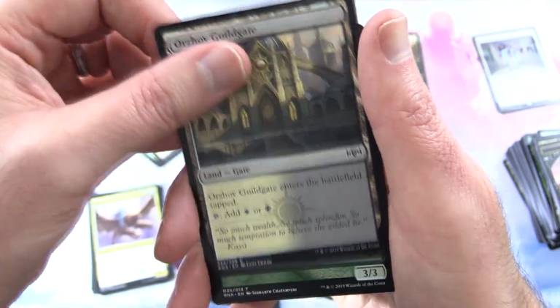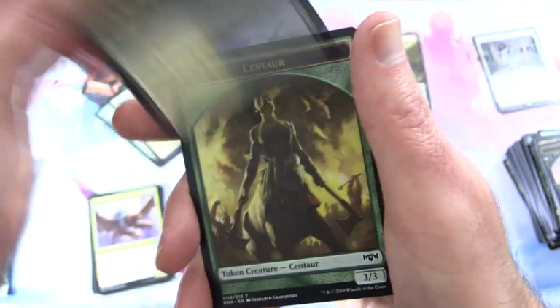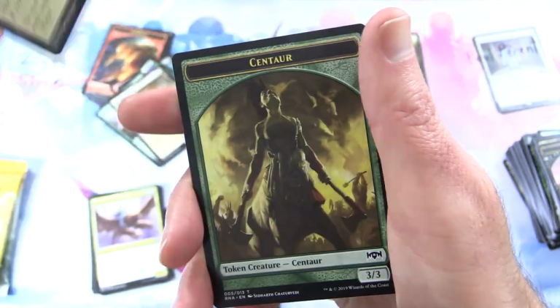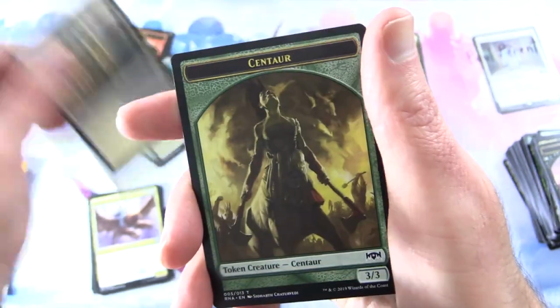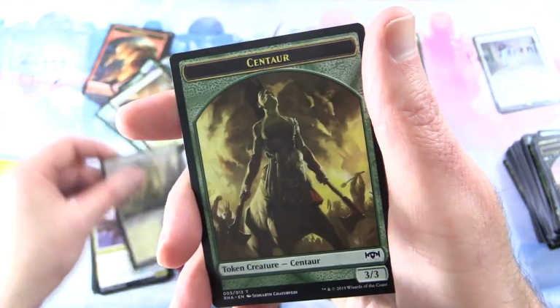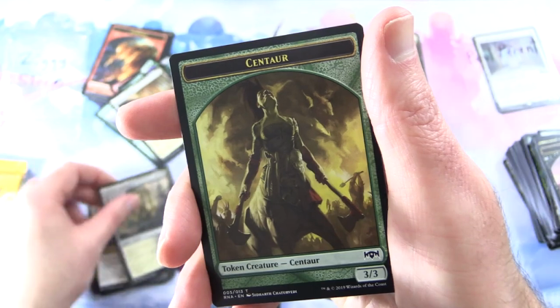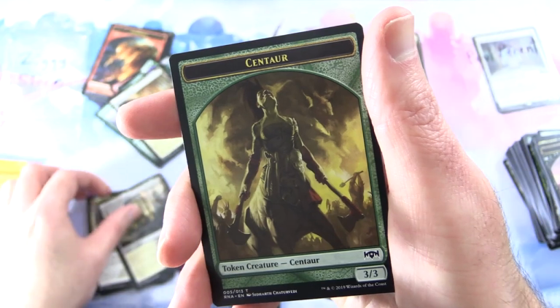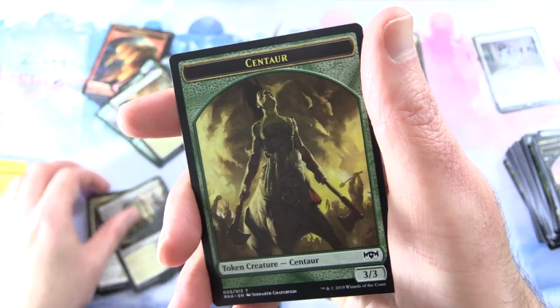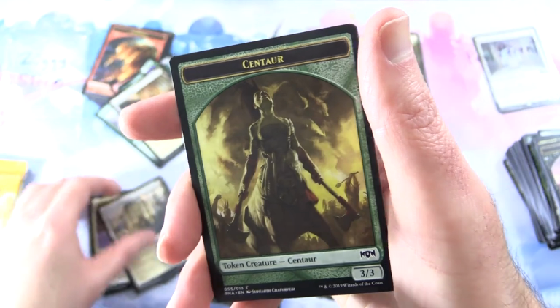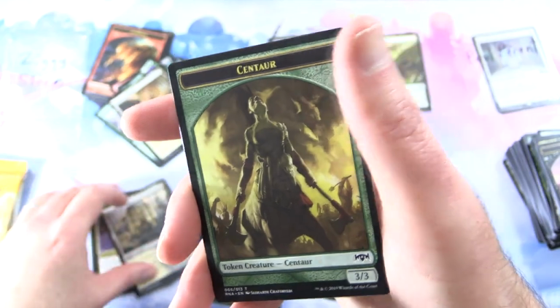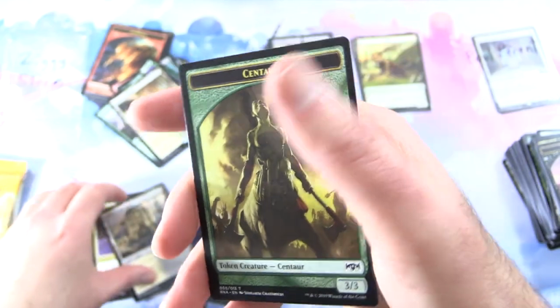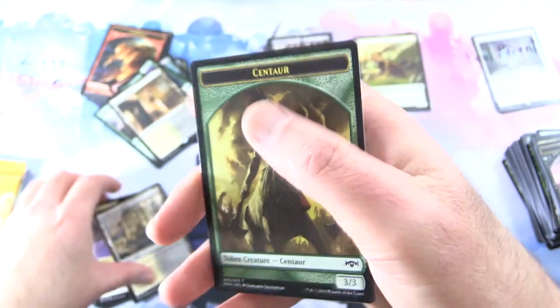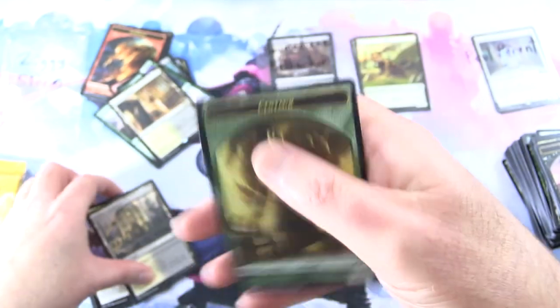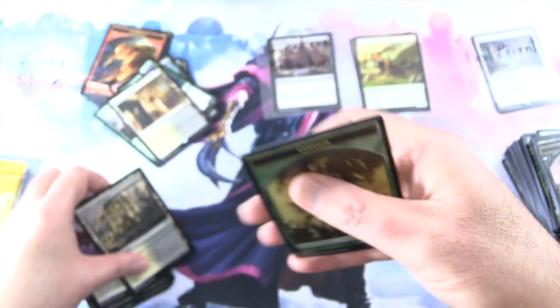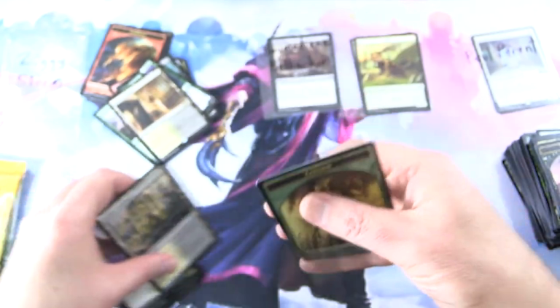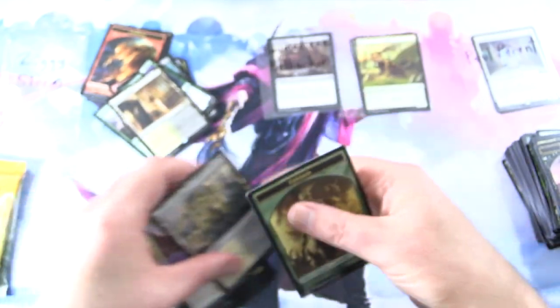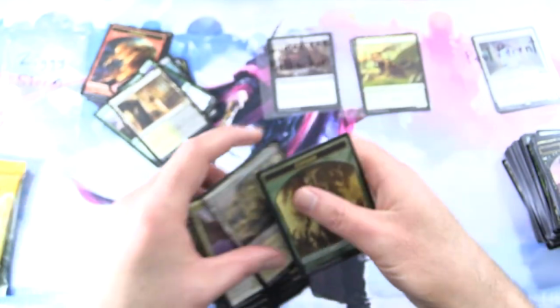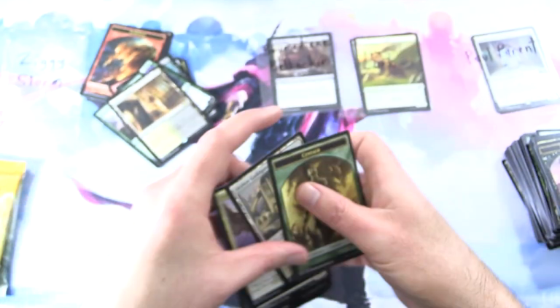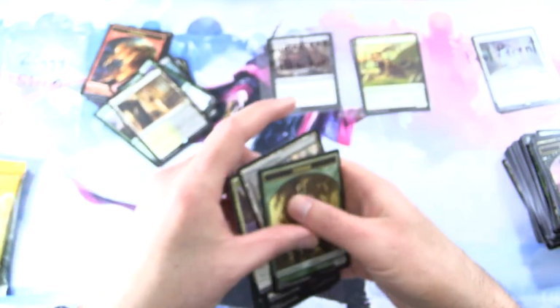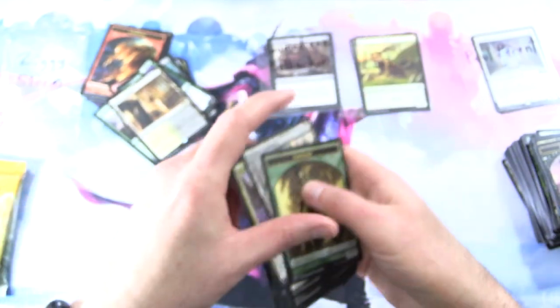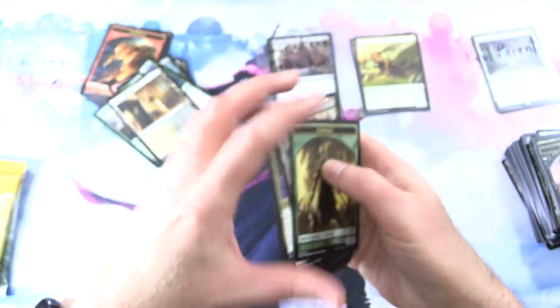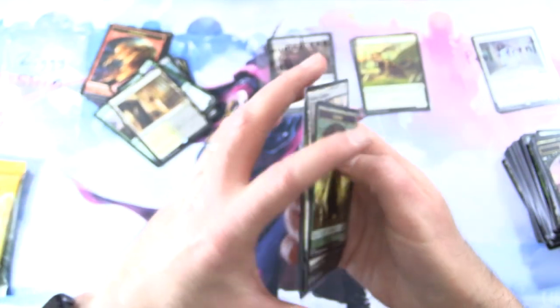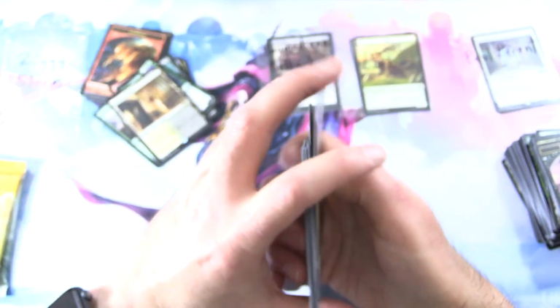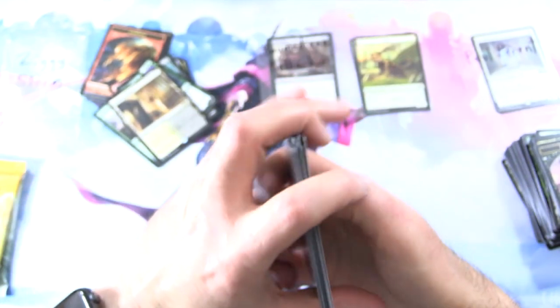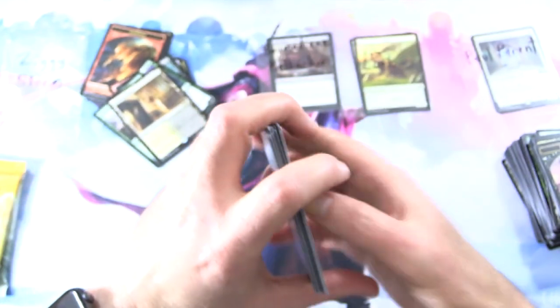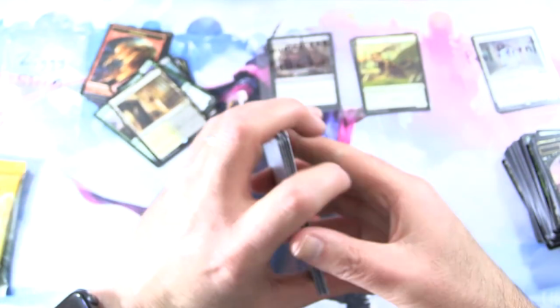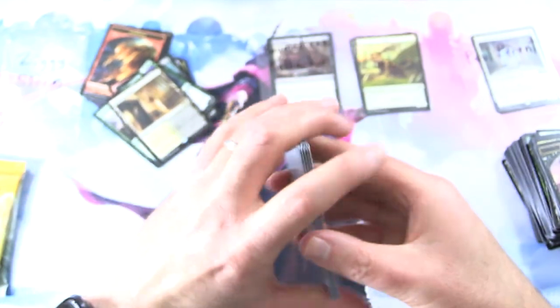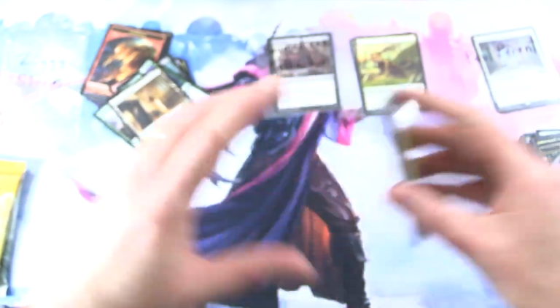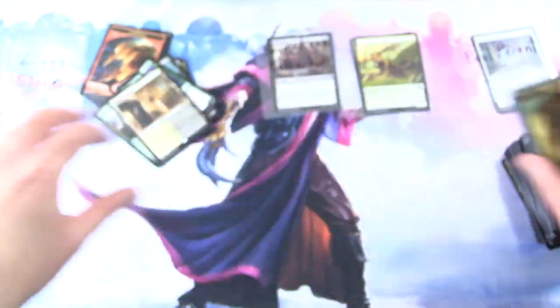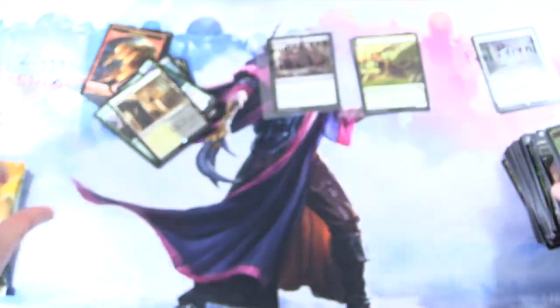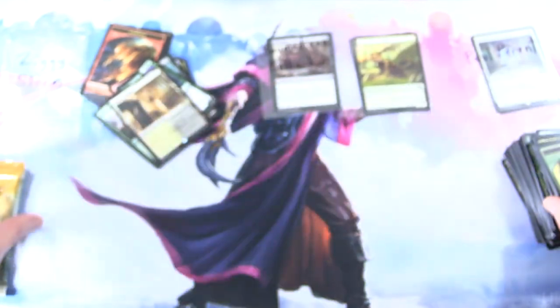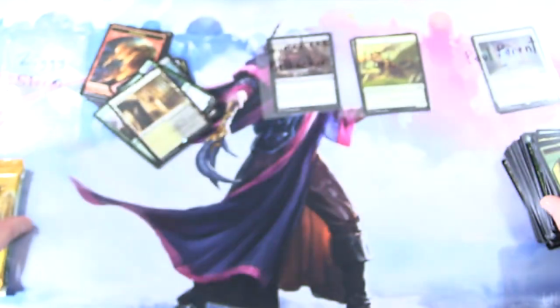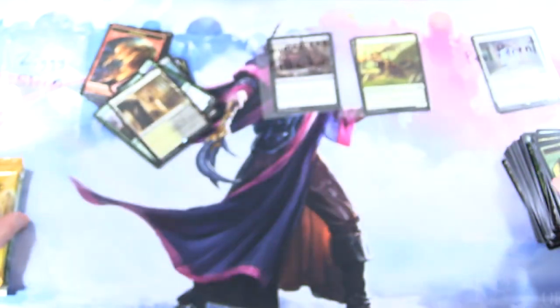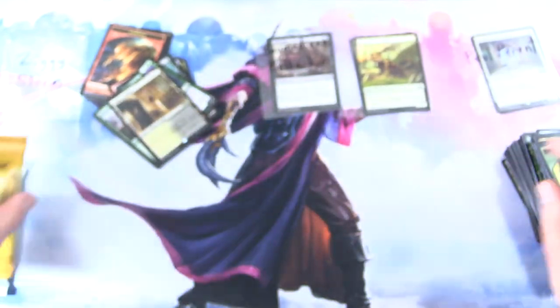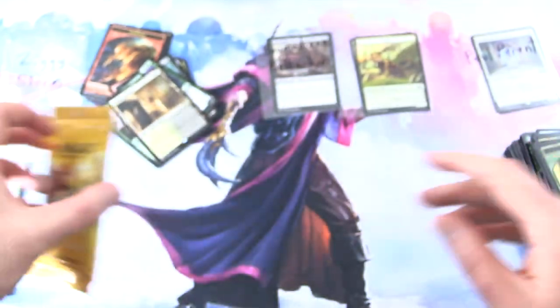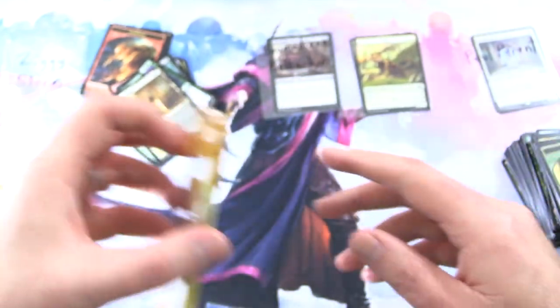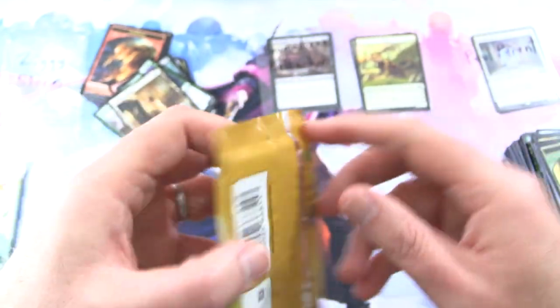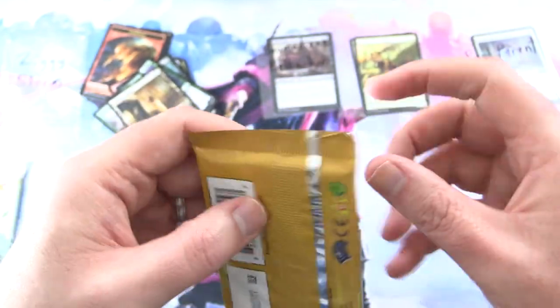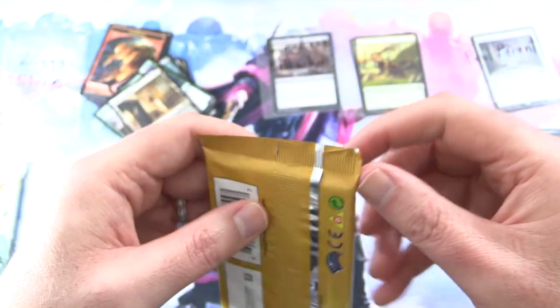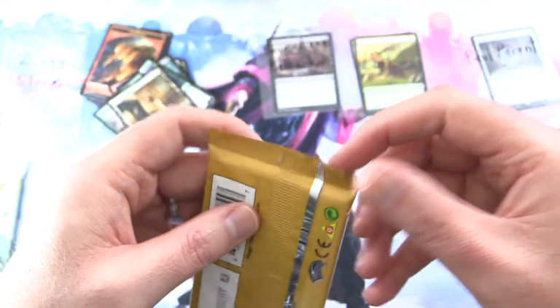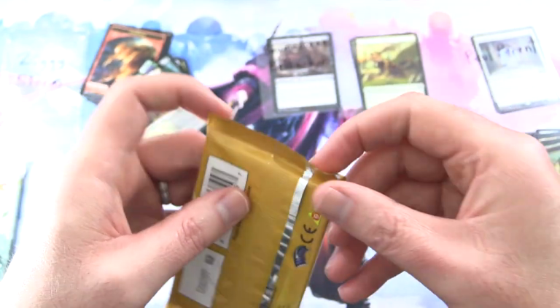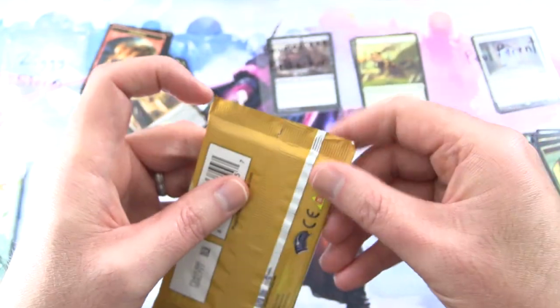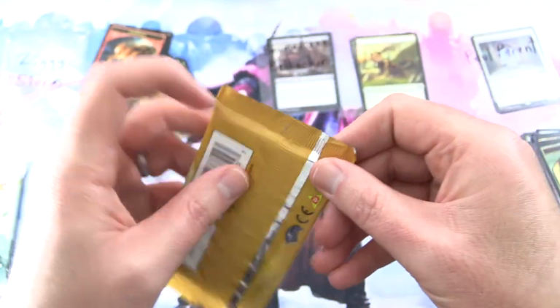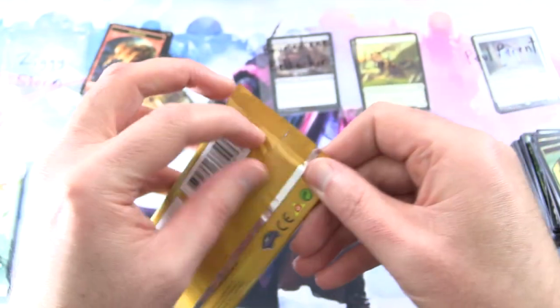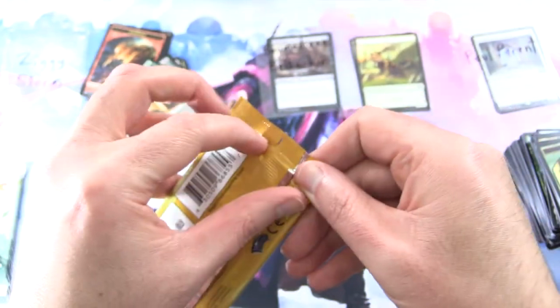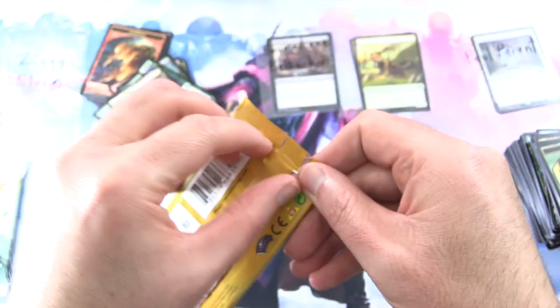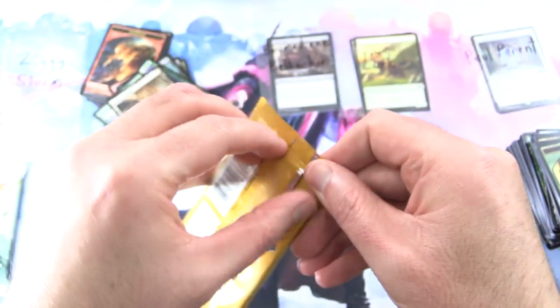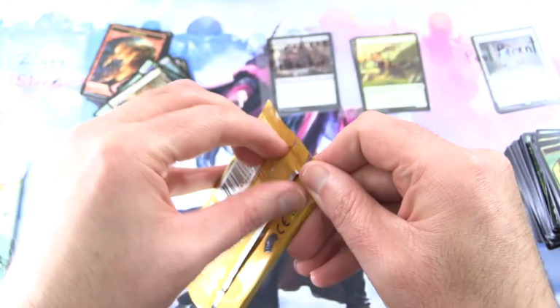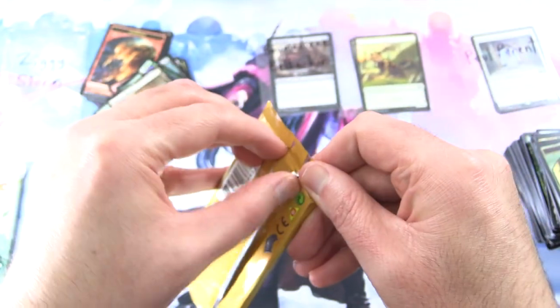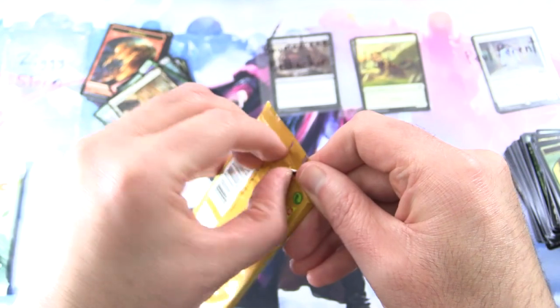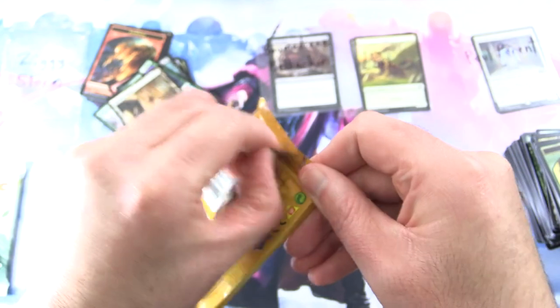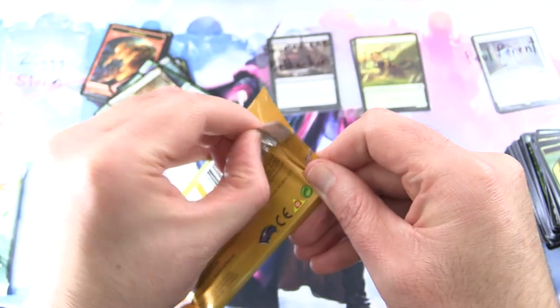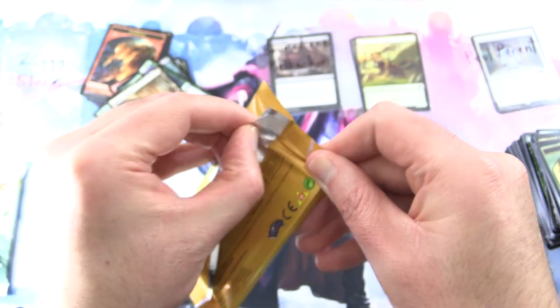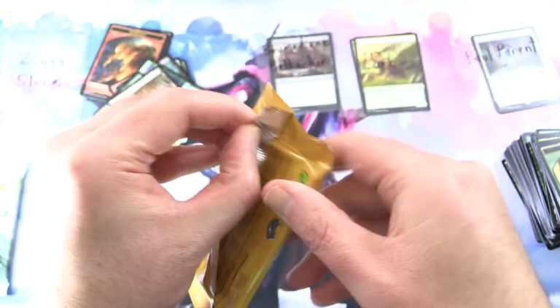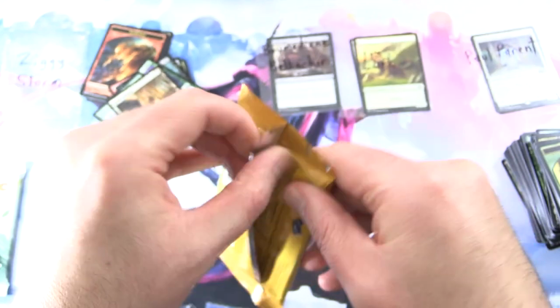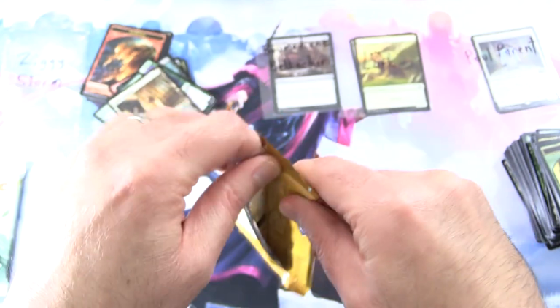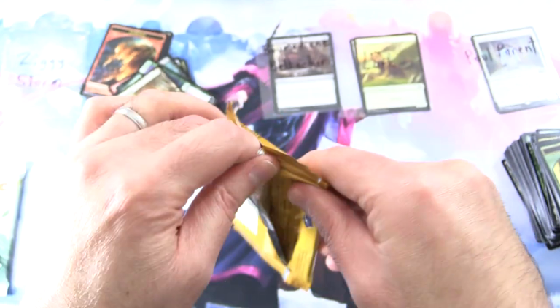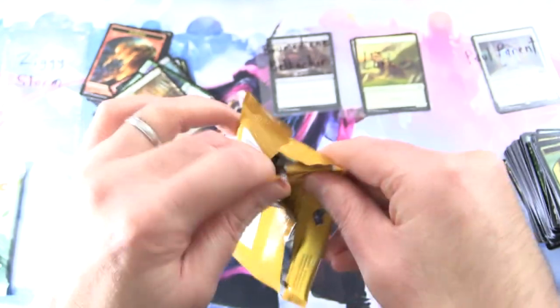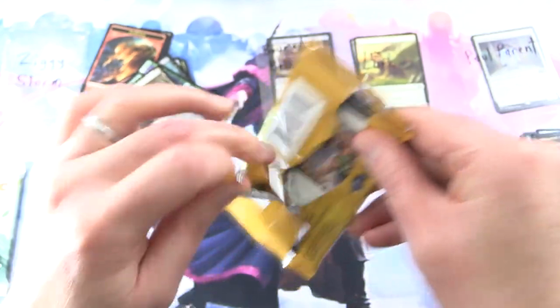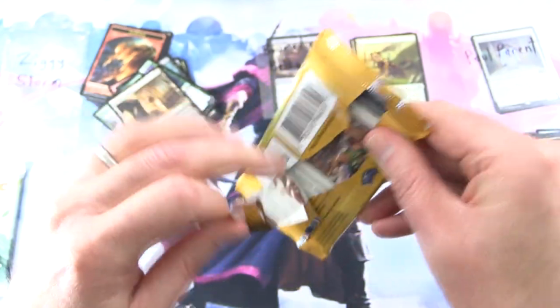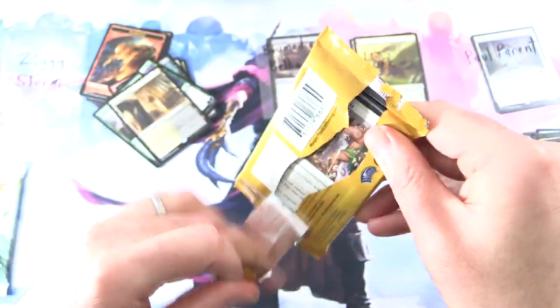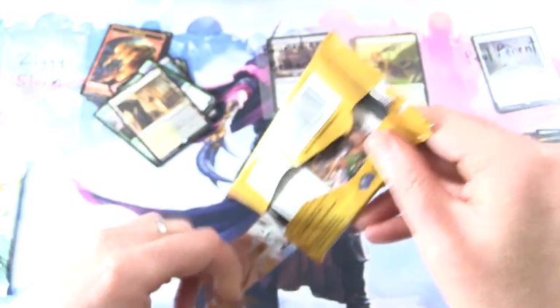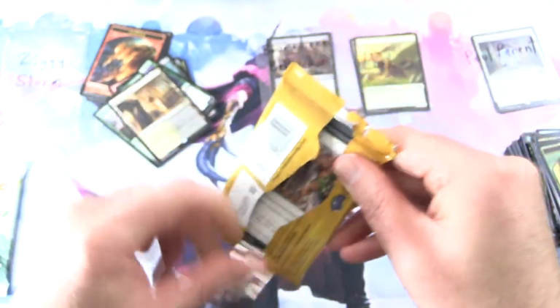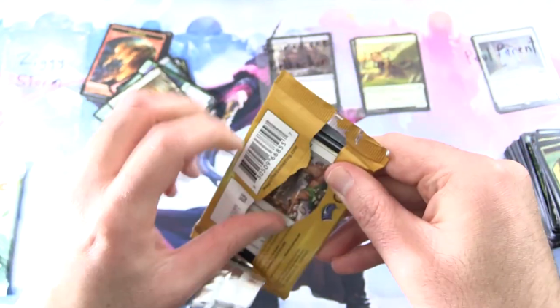Also an Orzhov Guildgate and a Centaur token. Can we make it a double shock with Guilds of Ravnica? Fingers crossed here for Ziggy Storm.